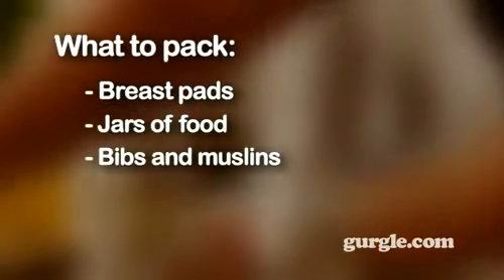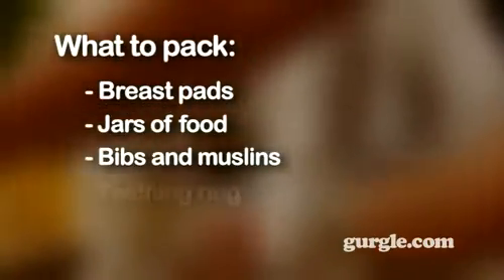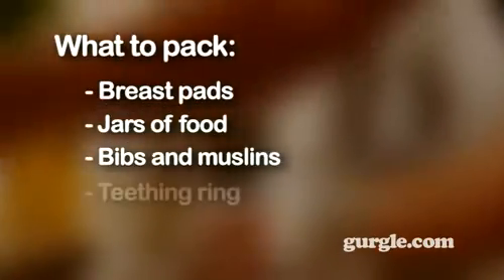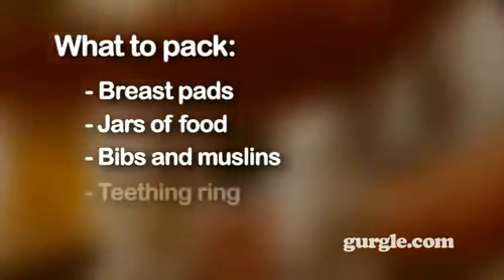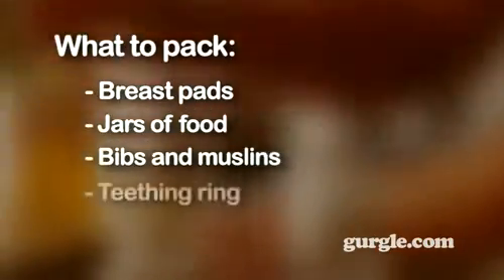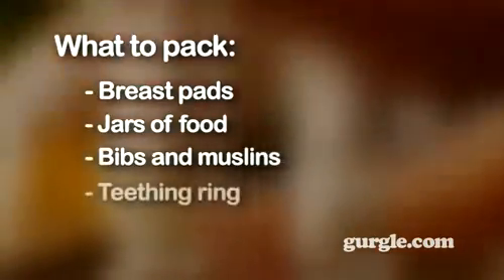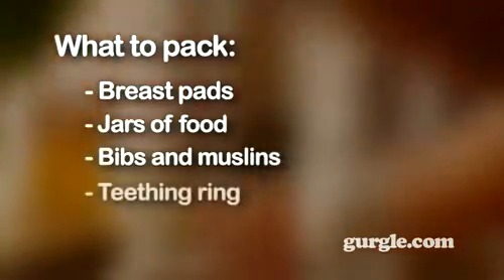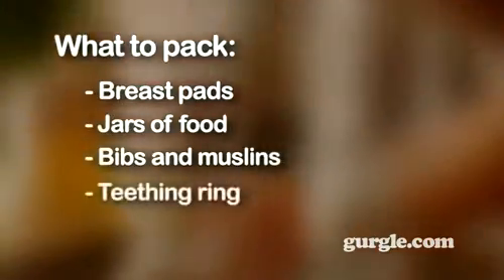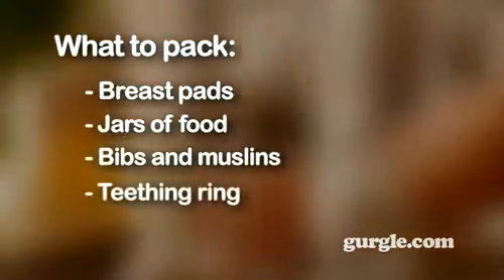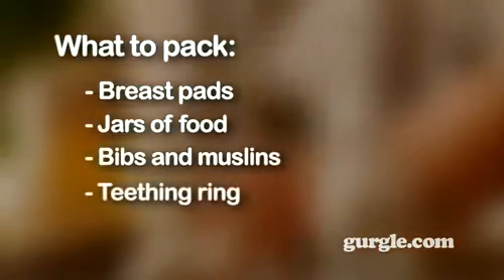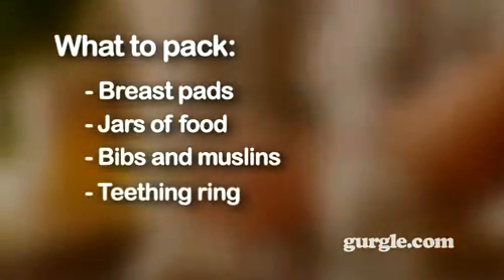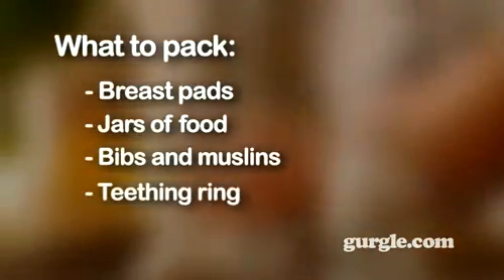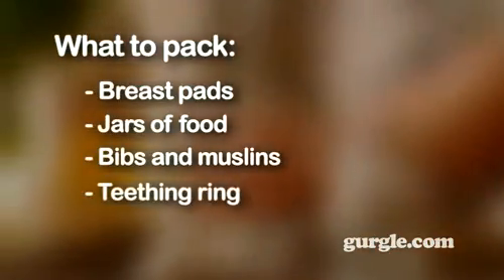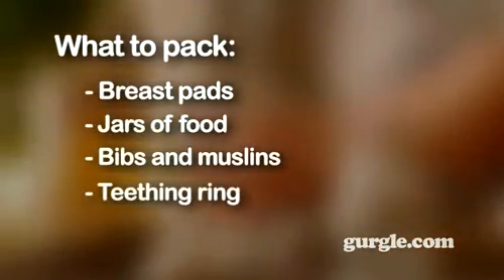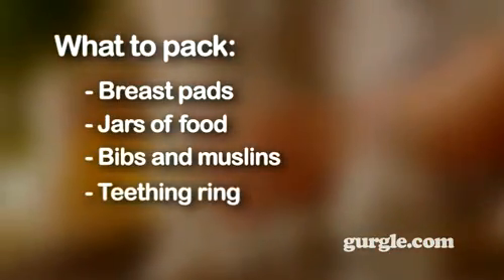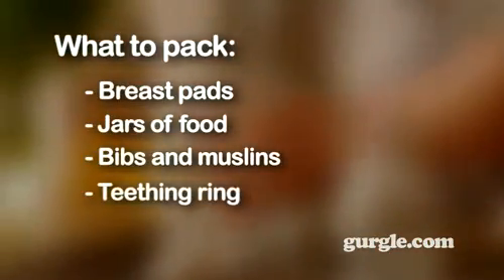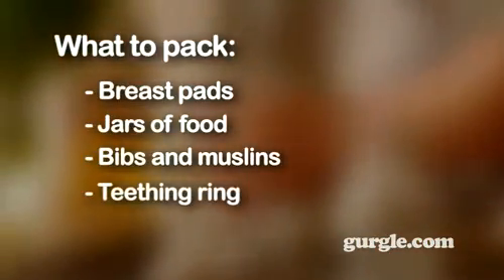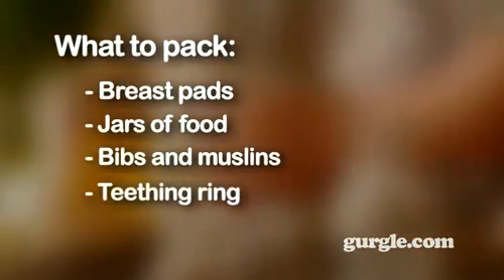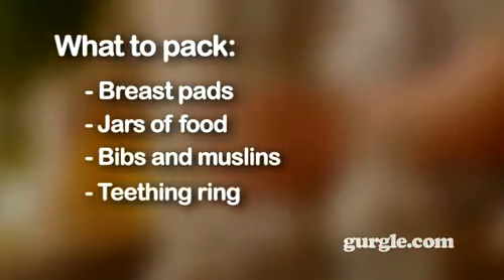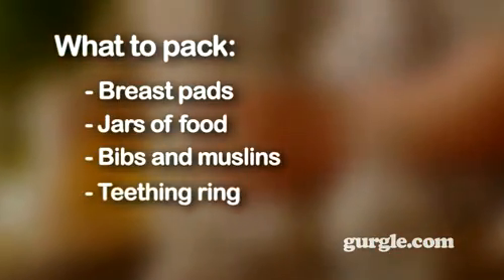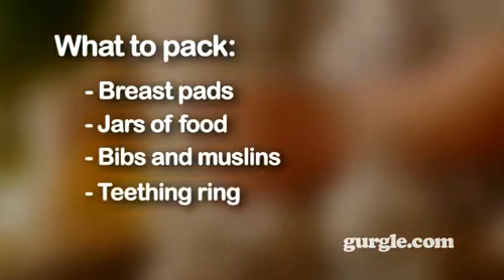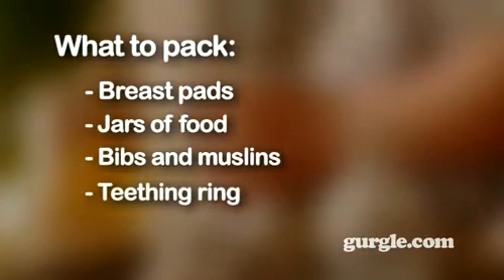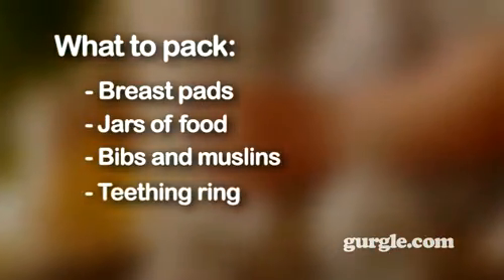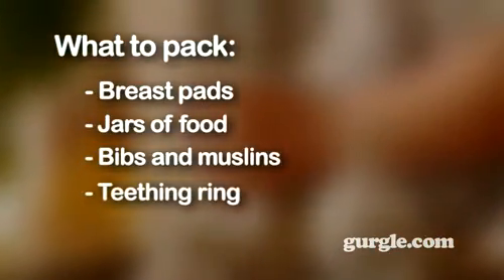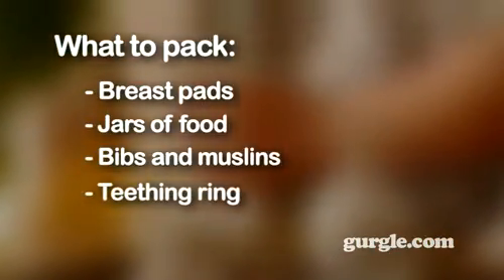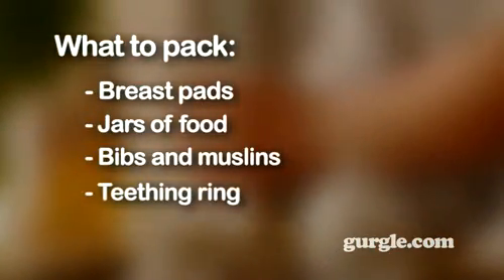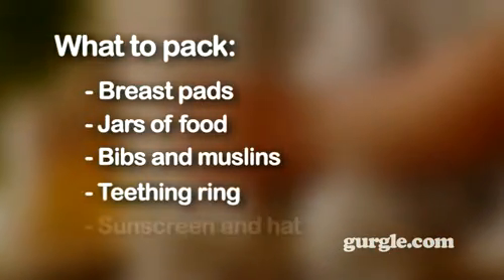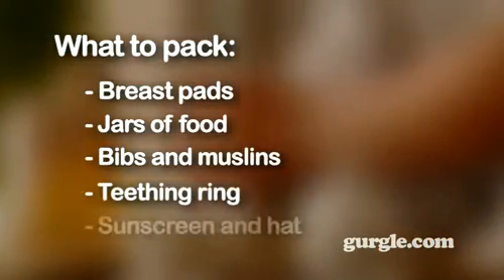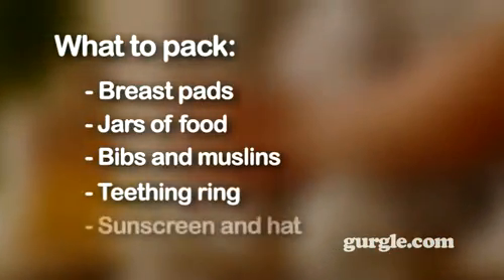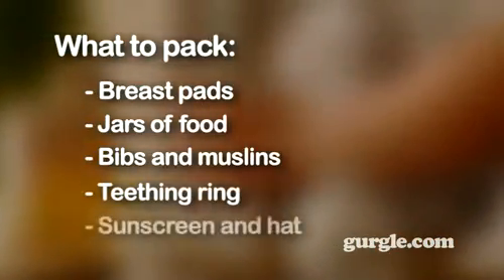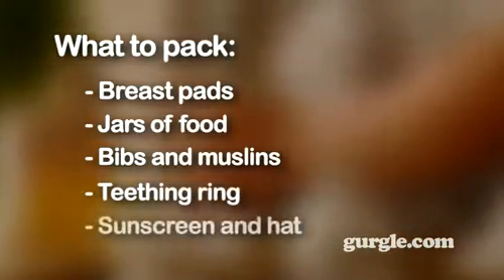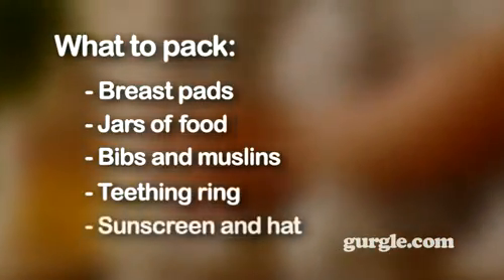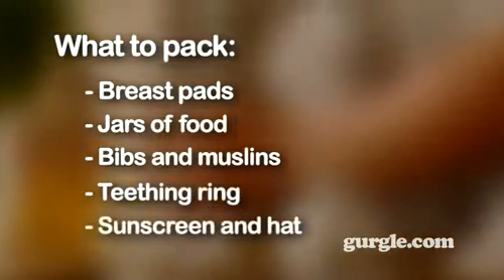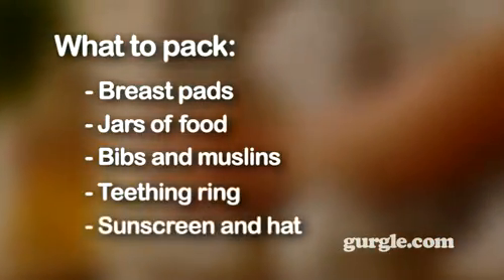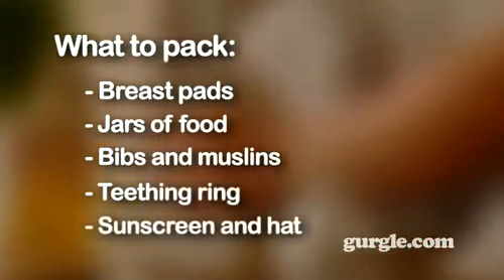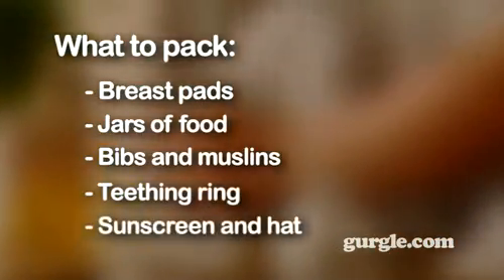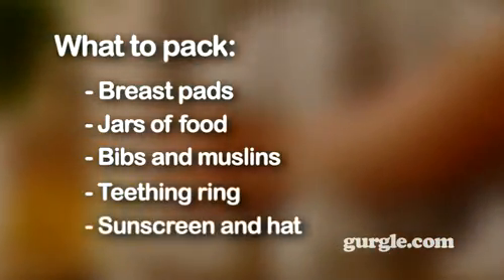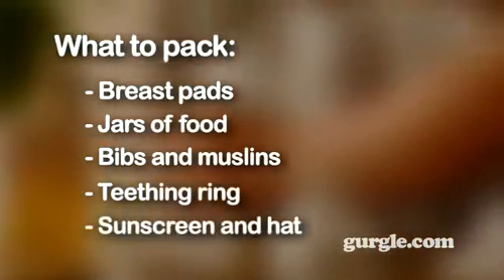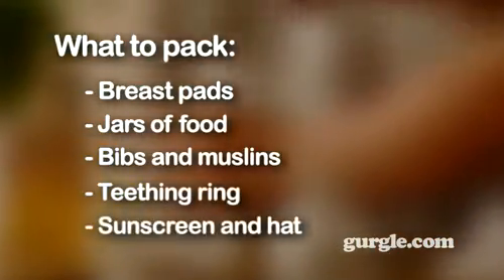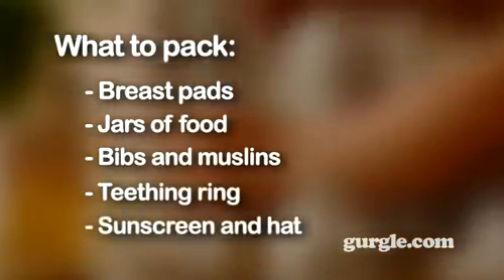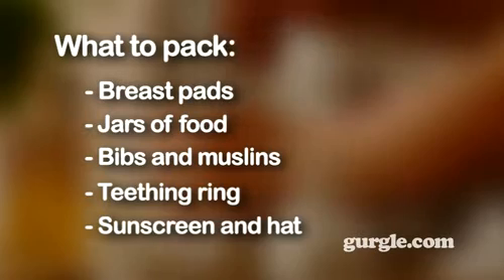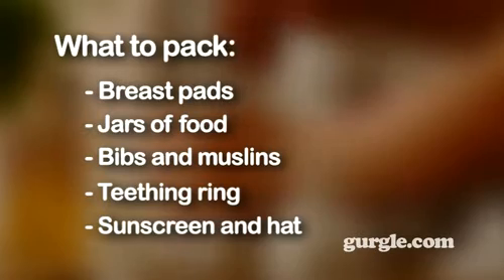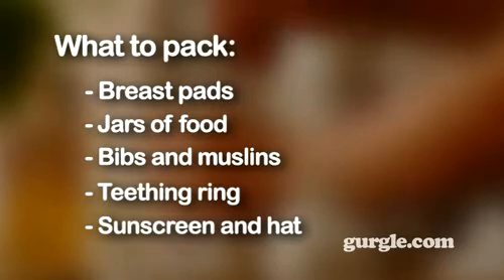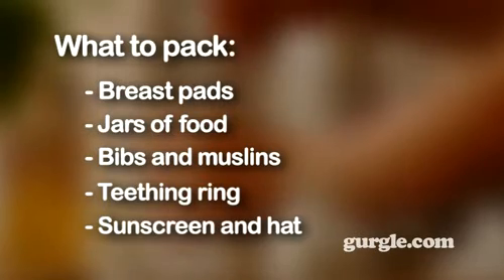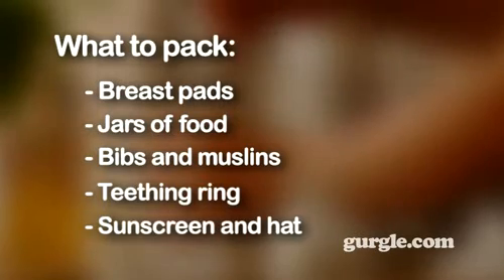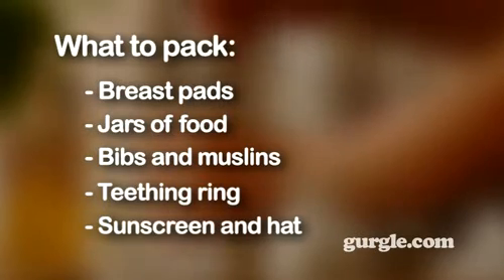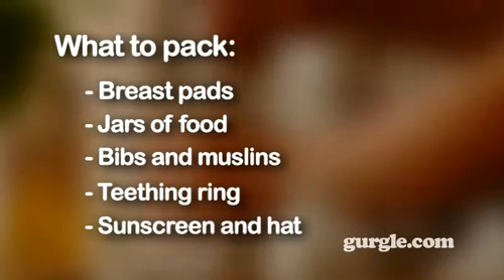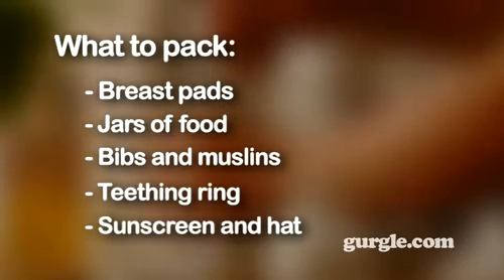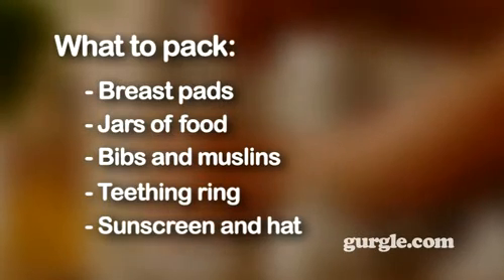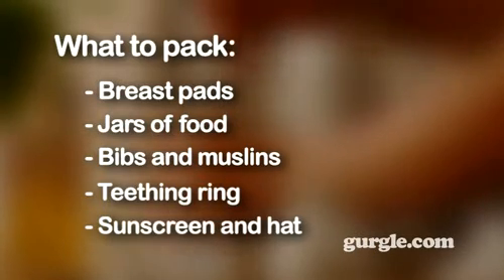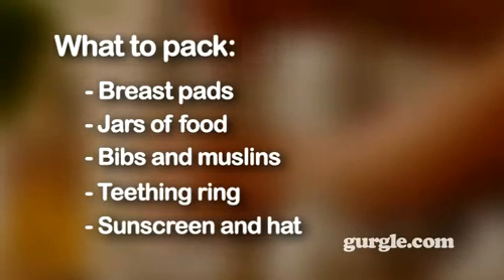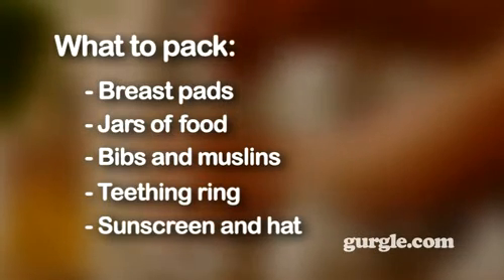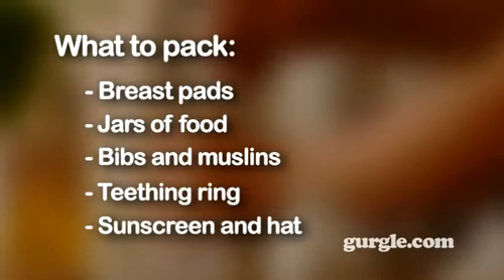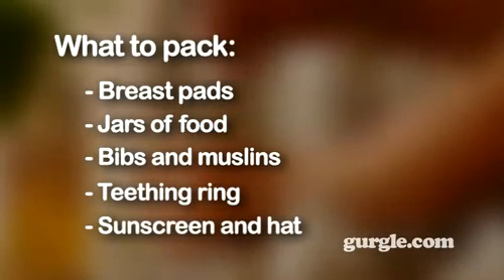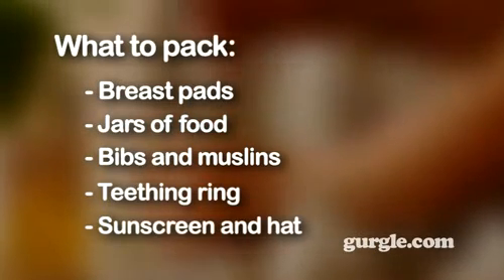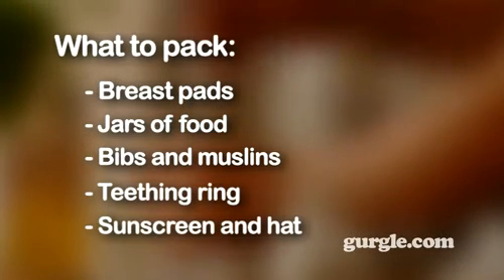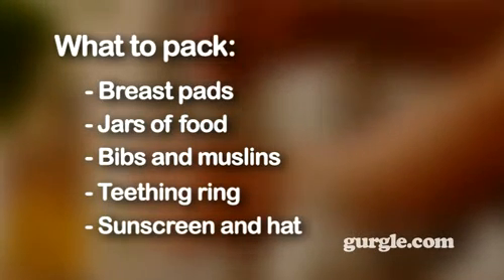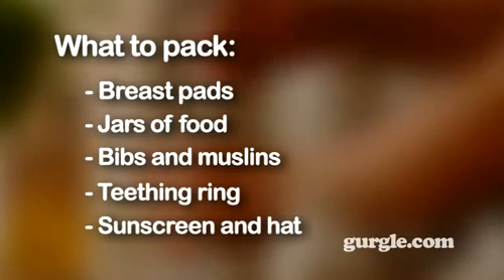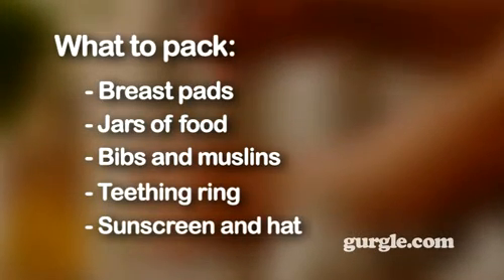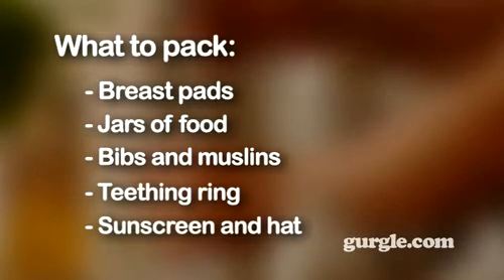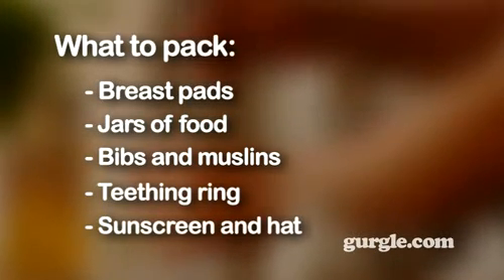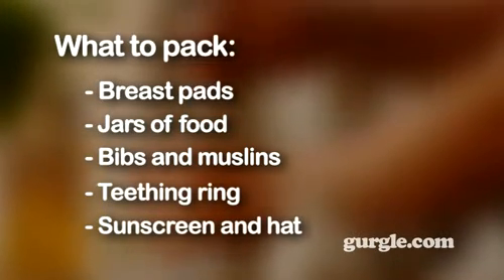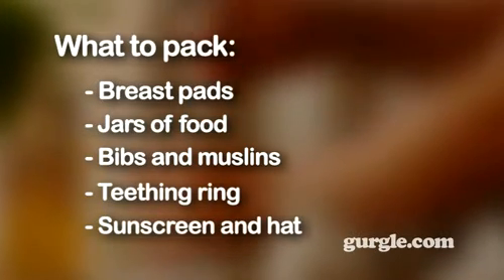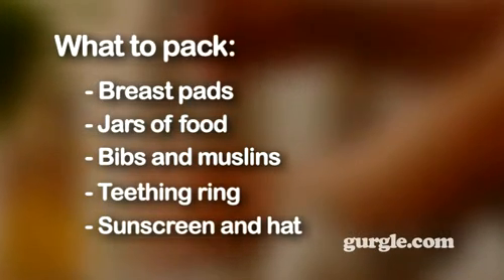A teething ring or lightweight toy. In summer, sunscreen and a sun hat, and a clip-on parasol for the pushchair.